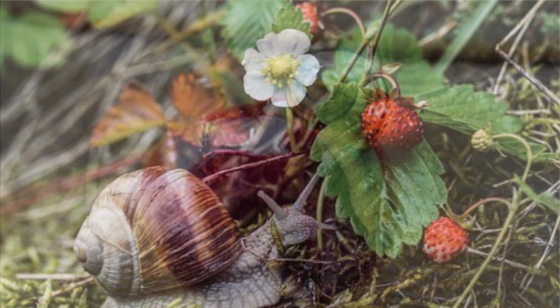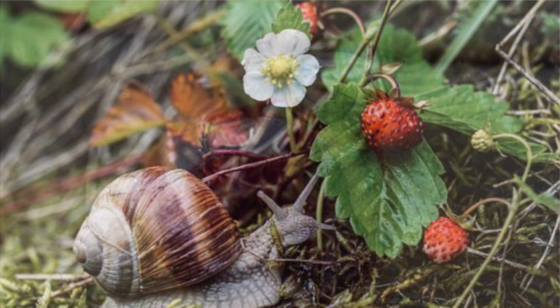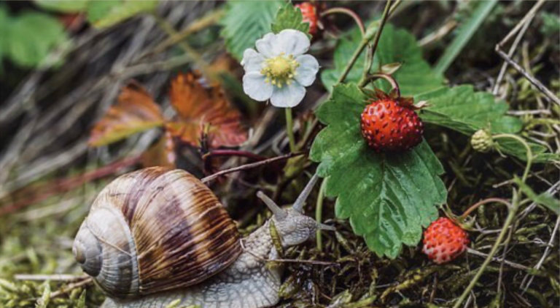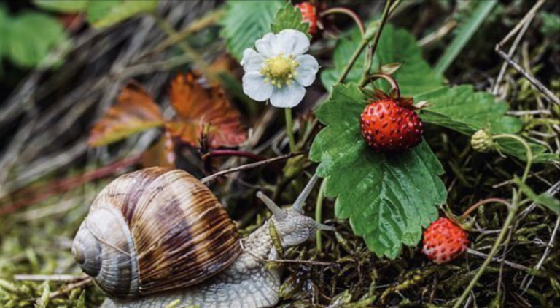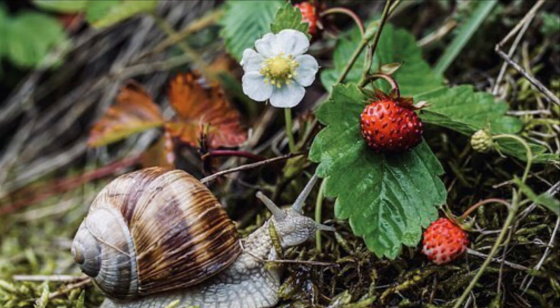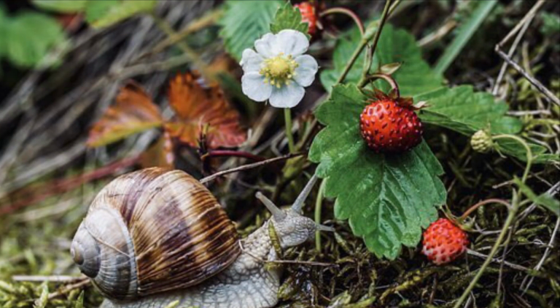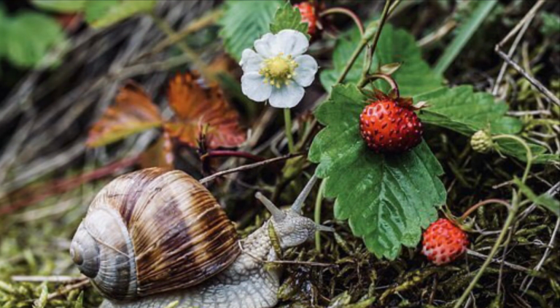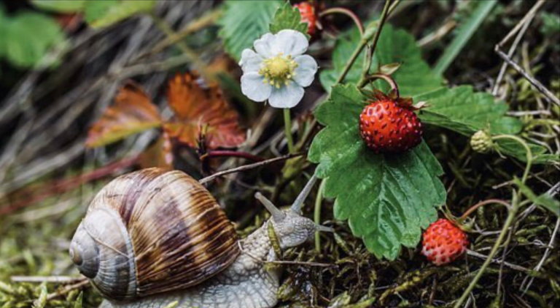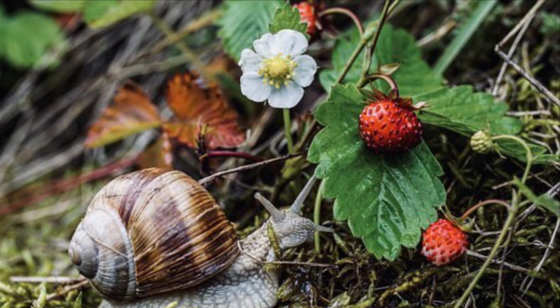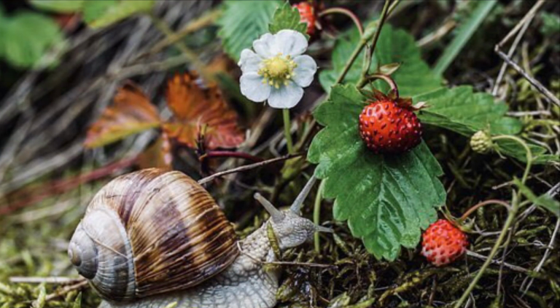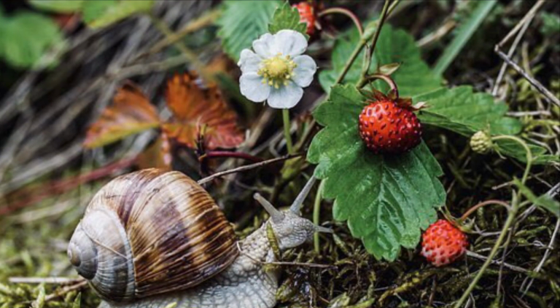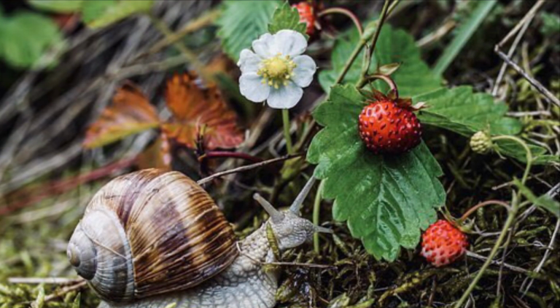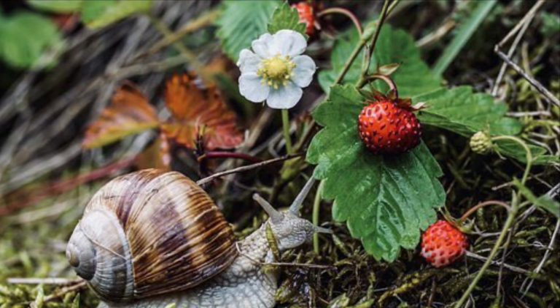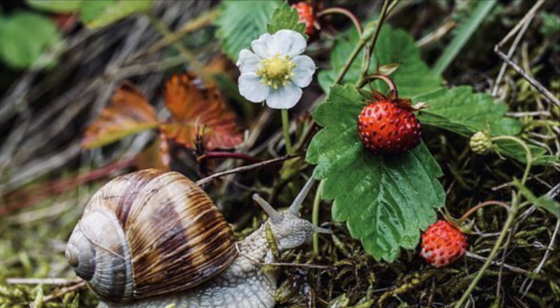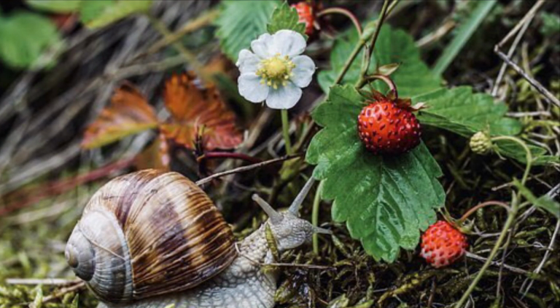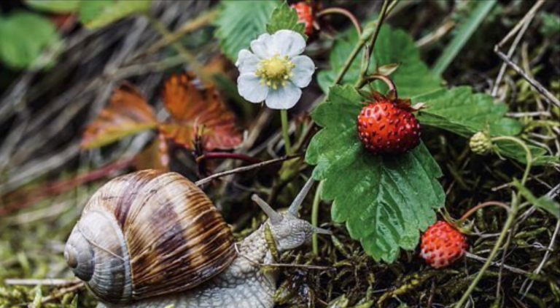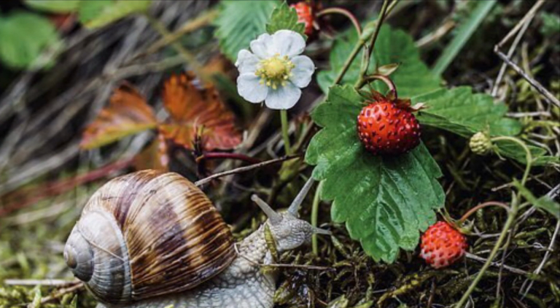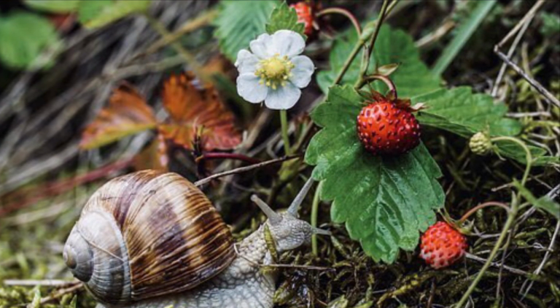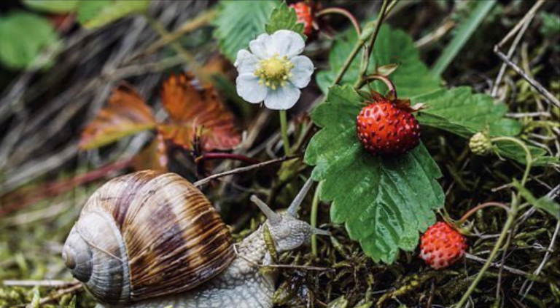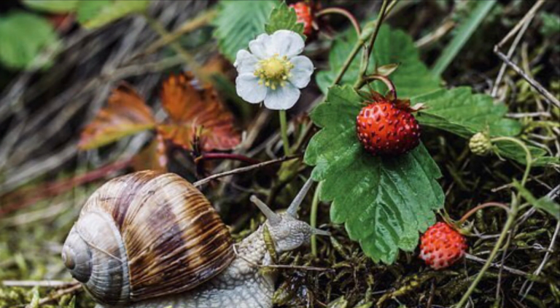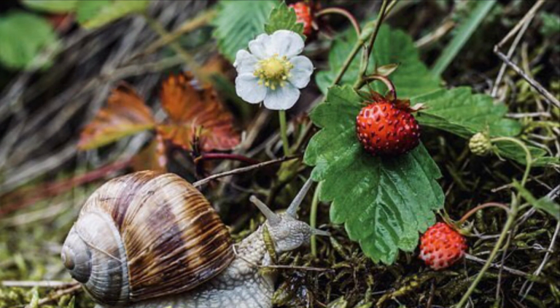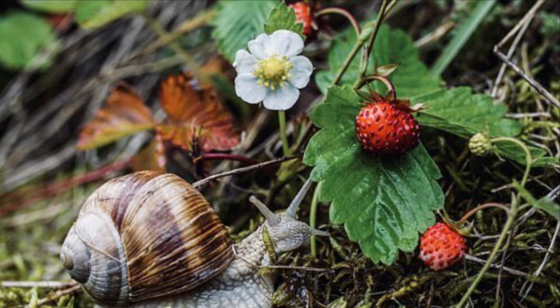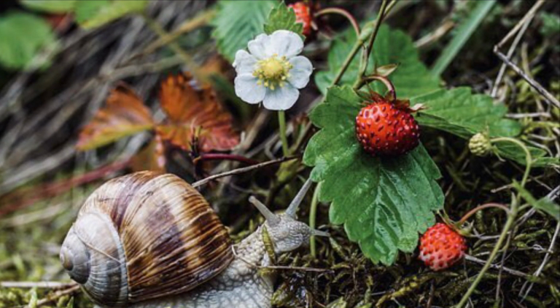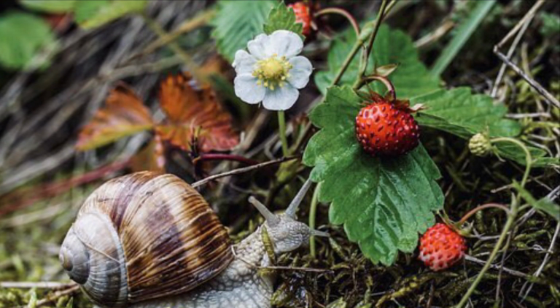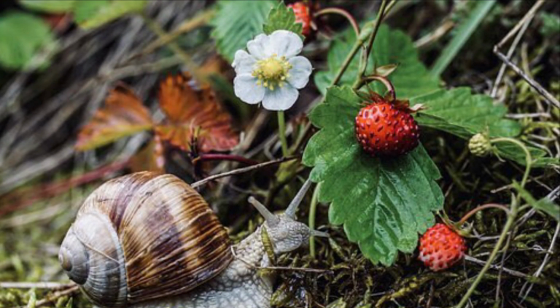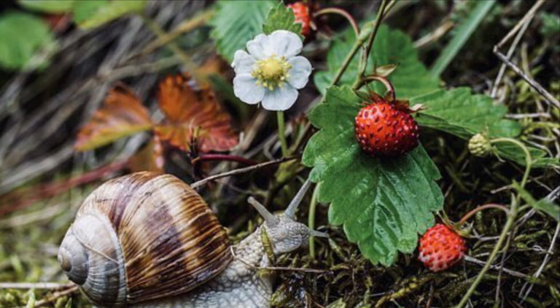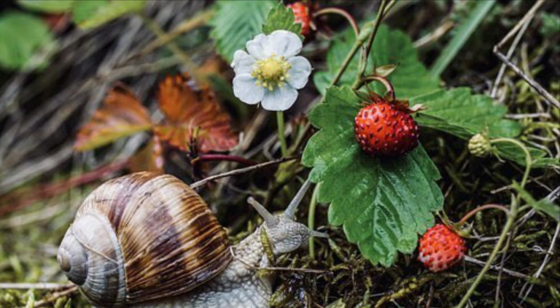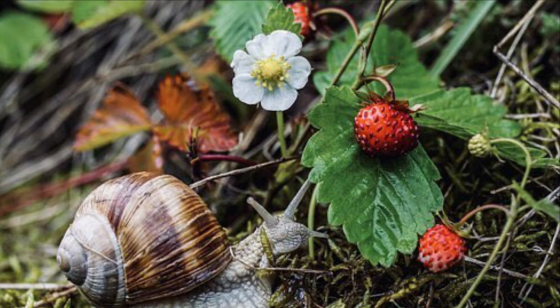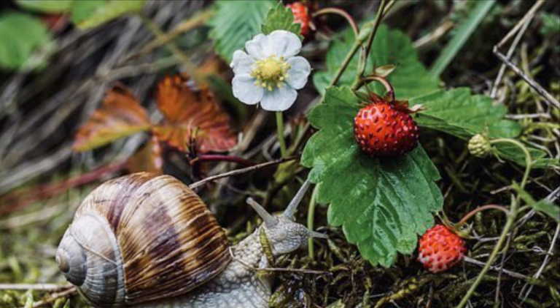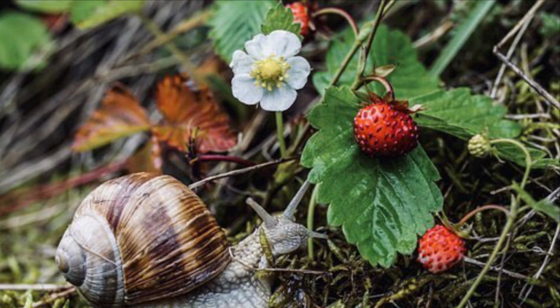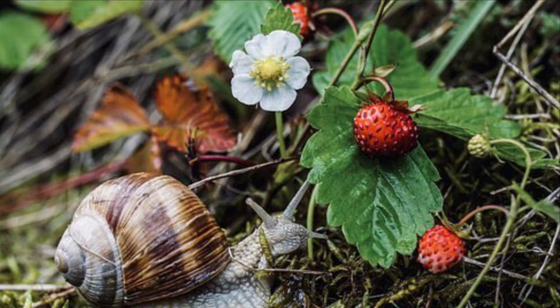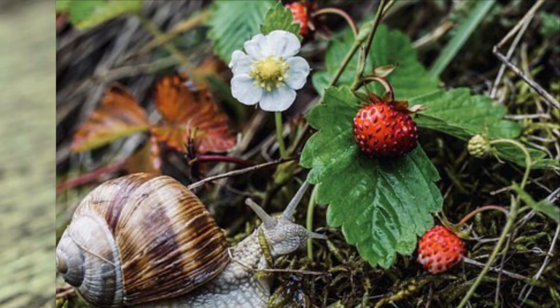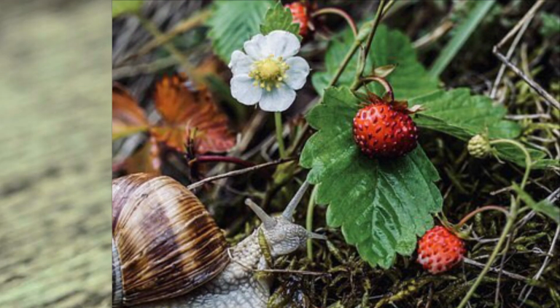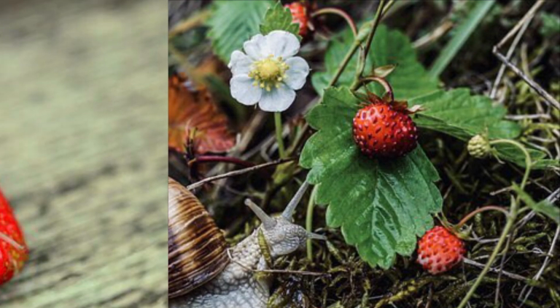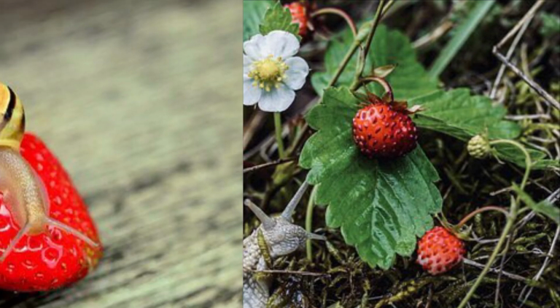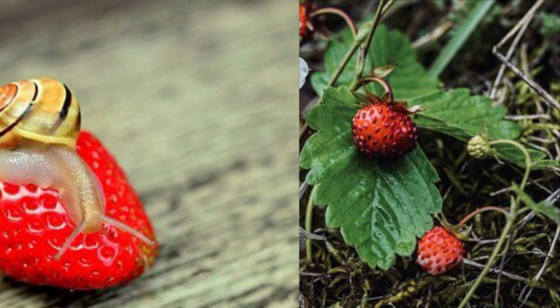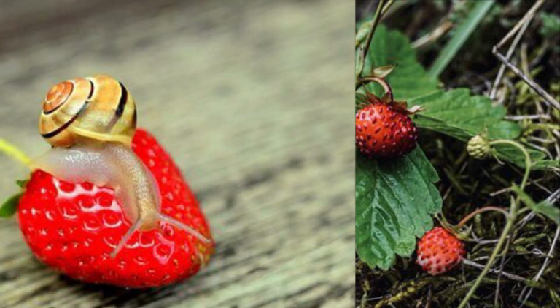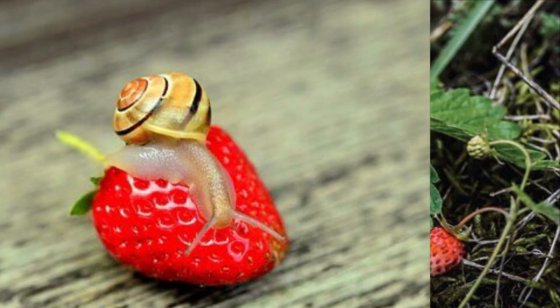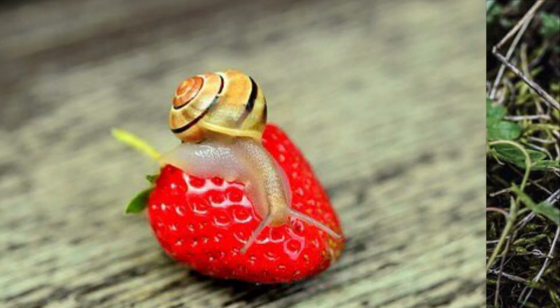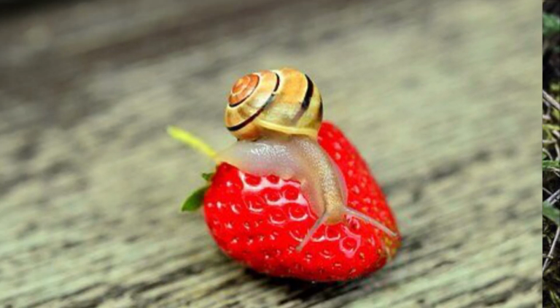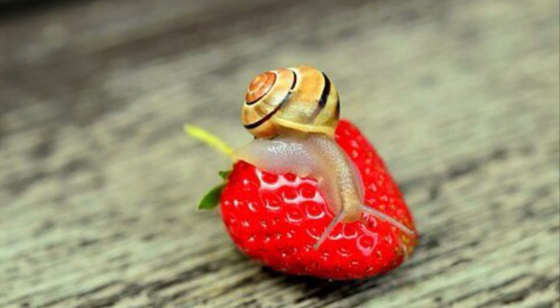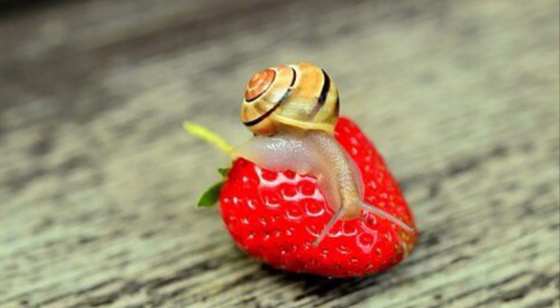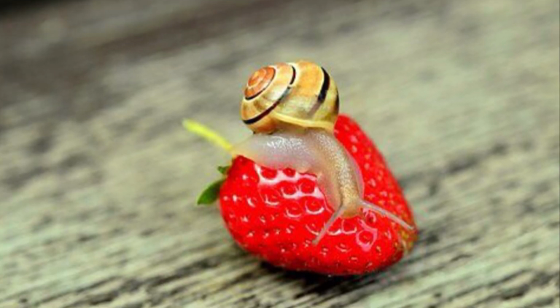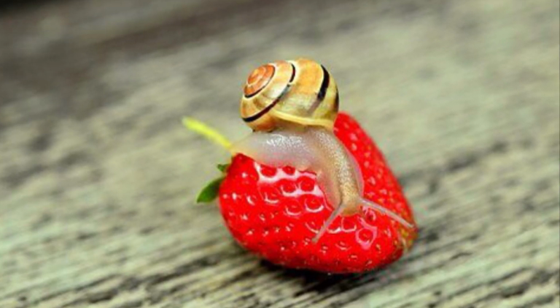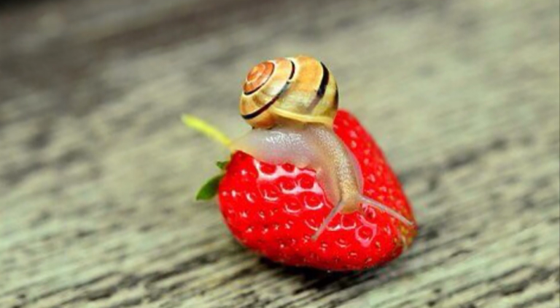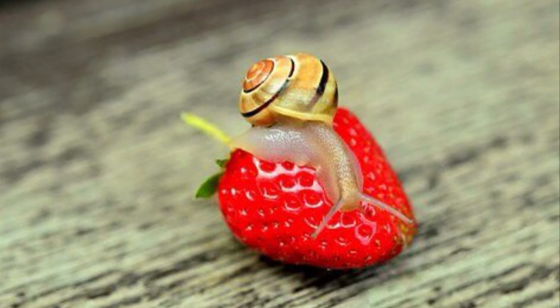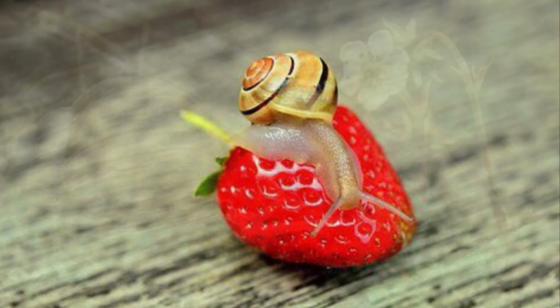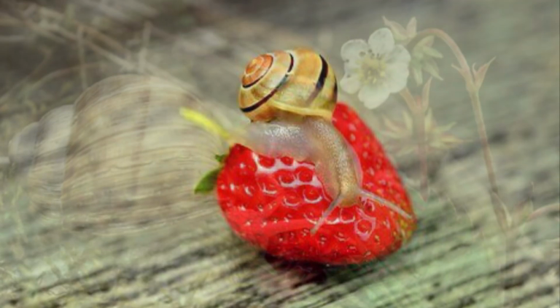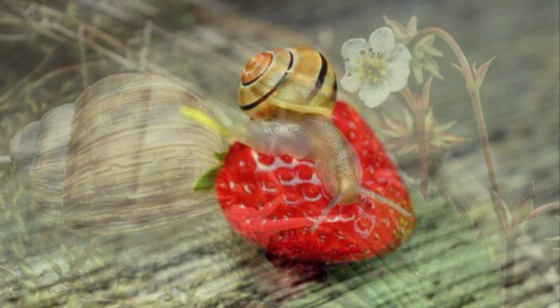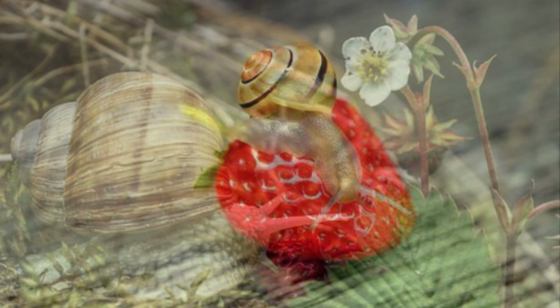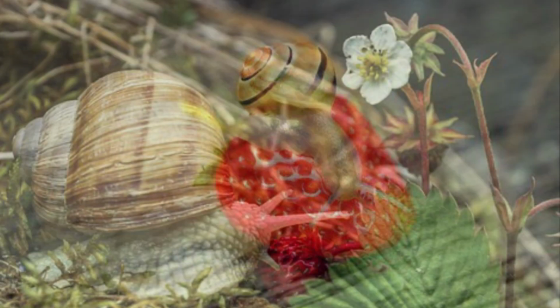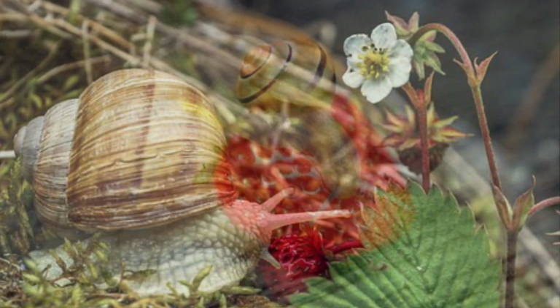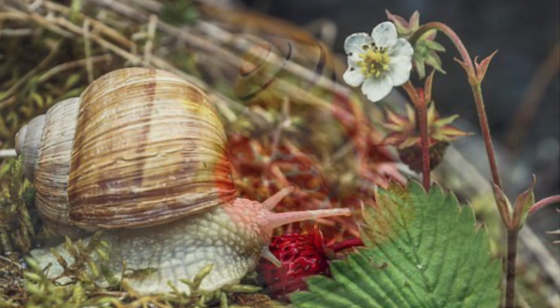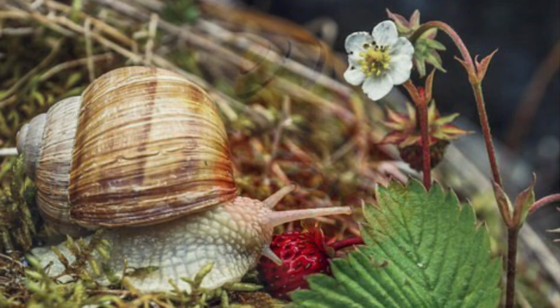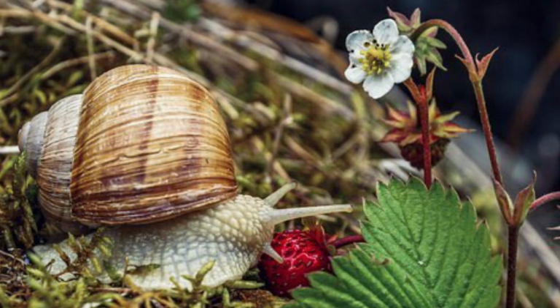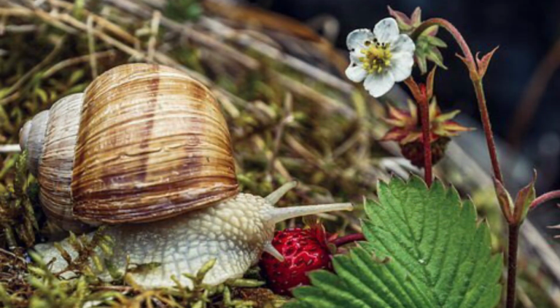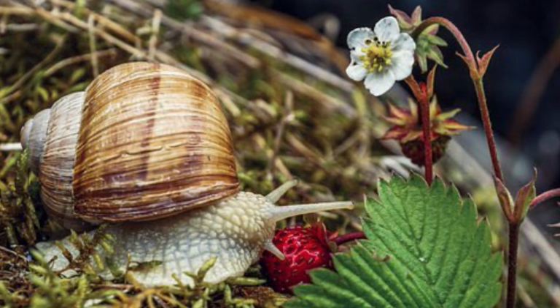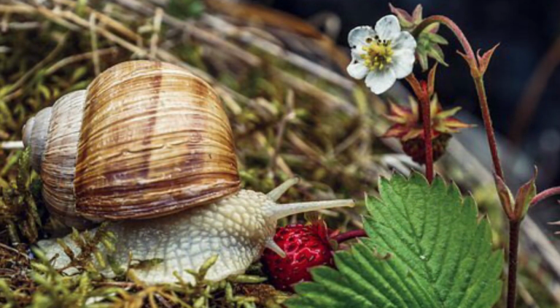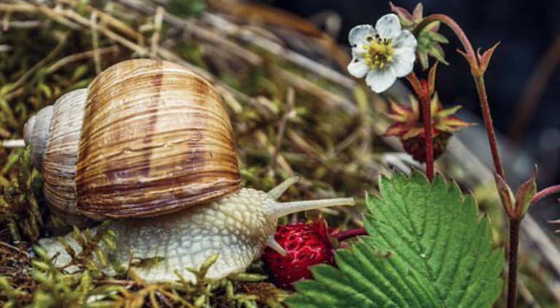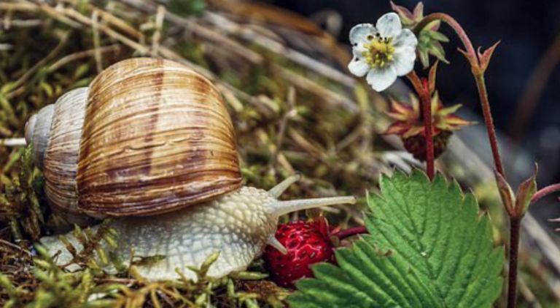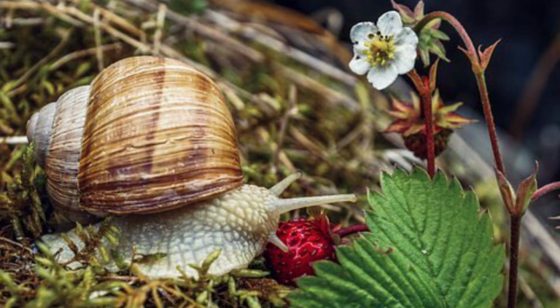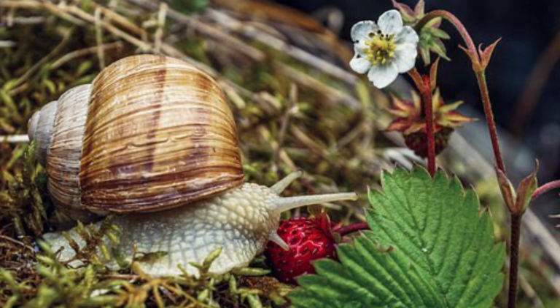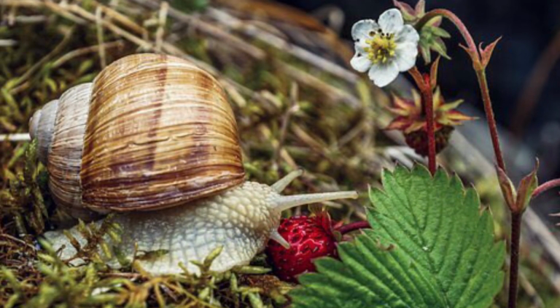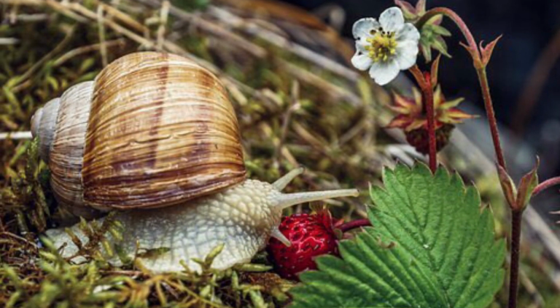Snails on land eat fruits, plants, and bark.